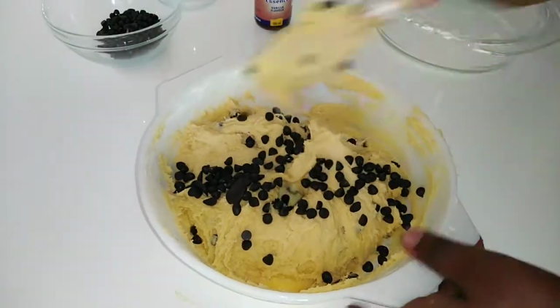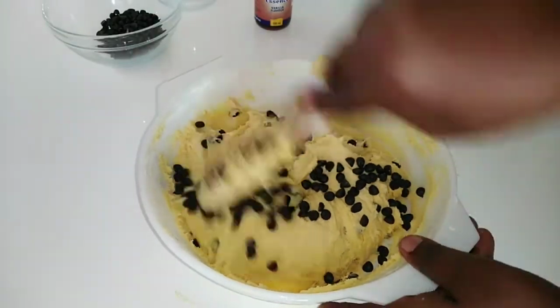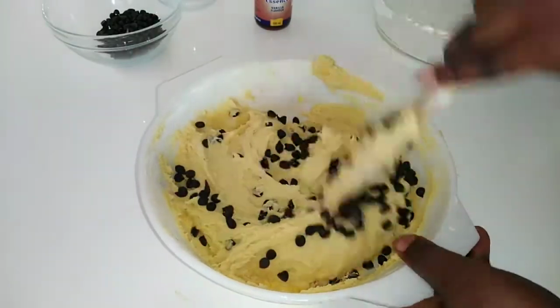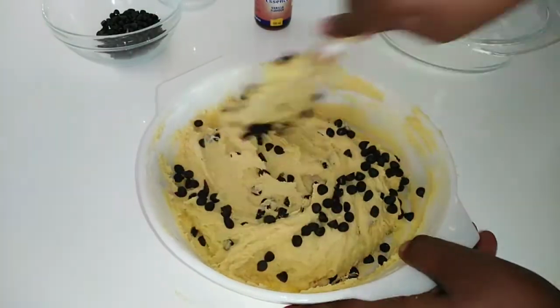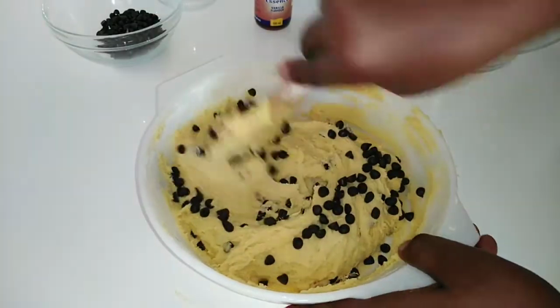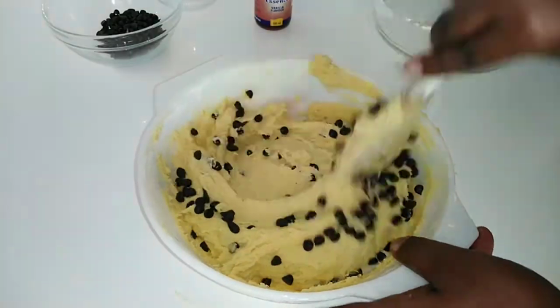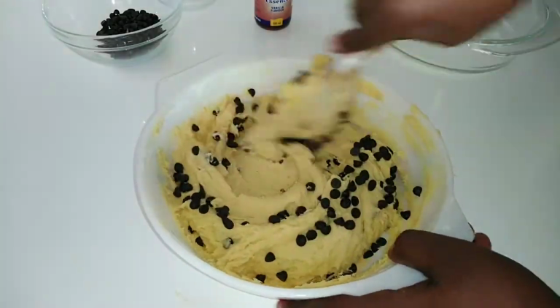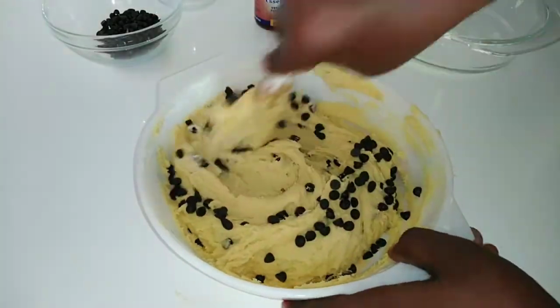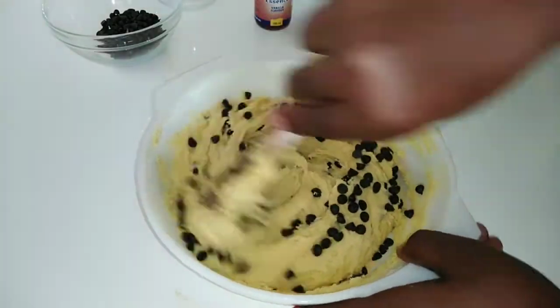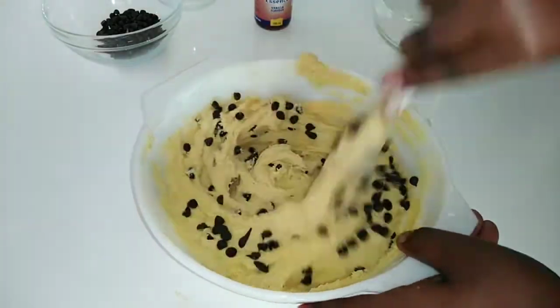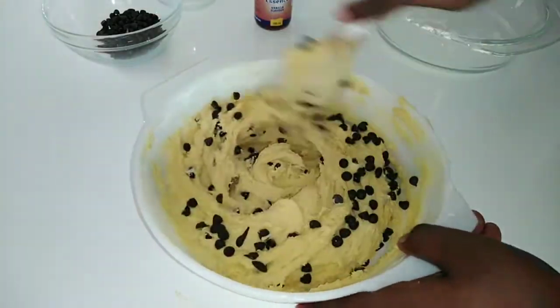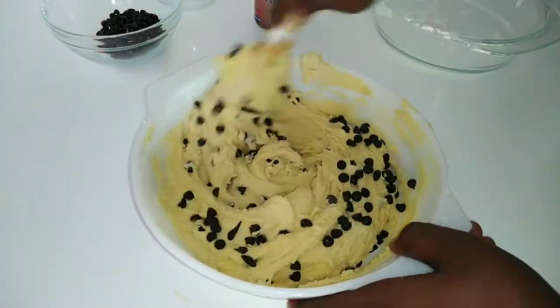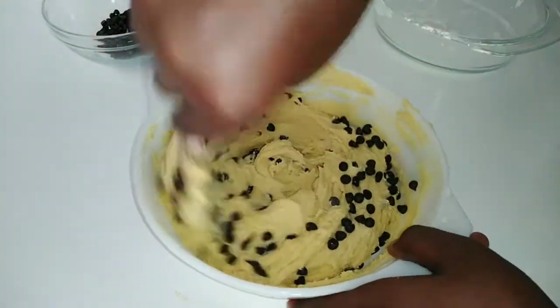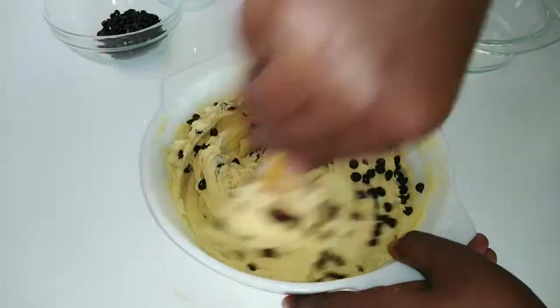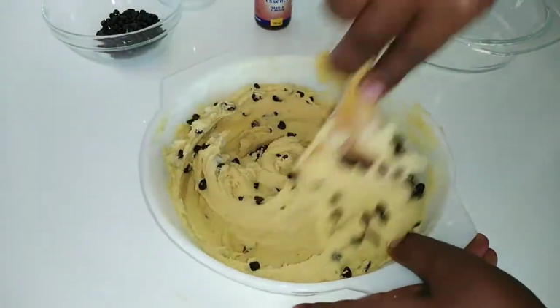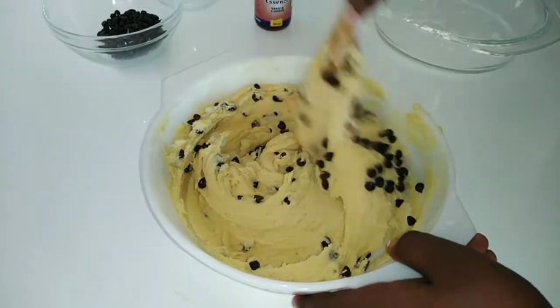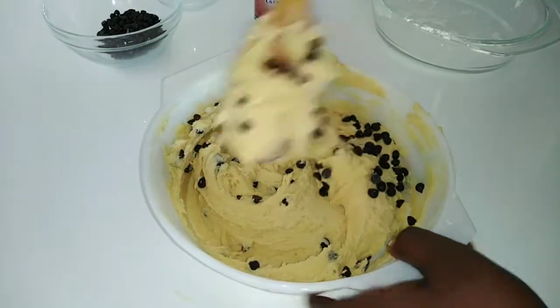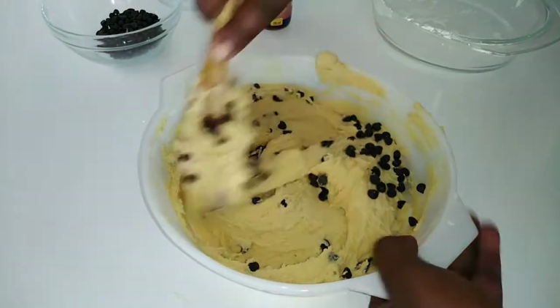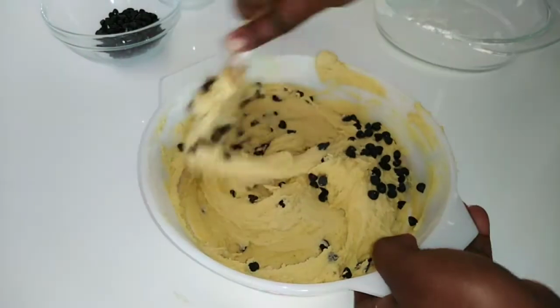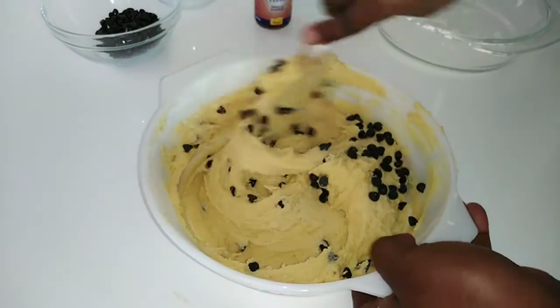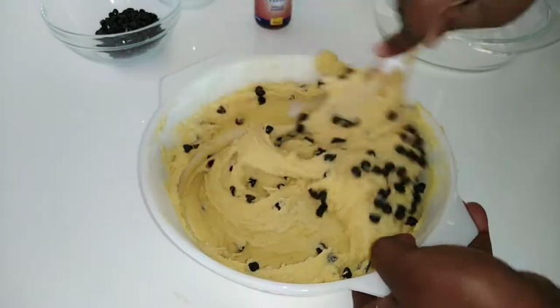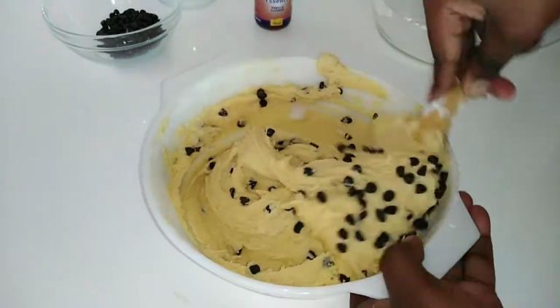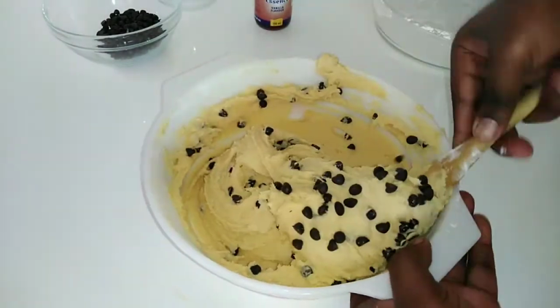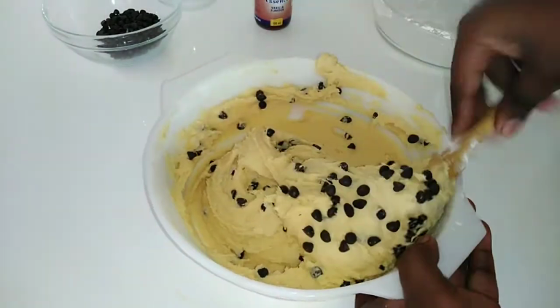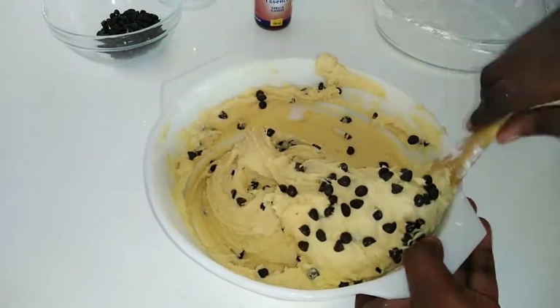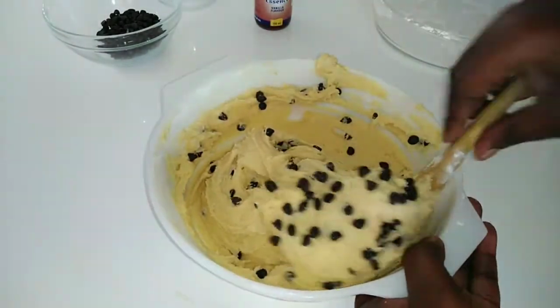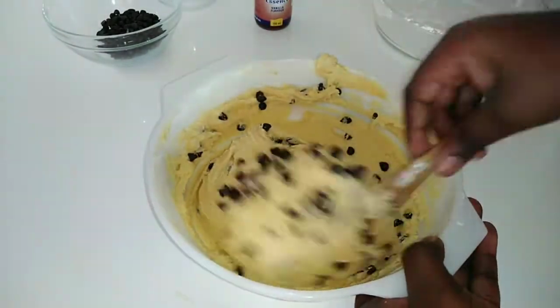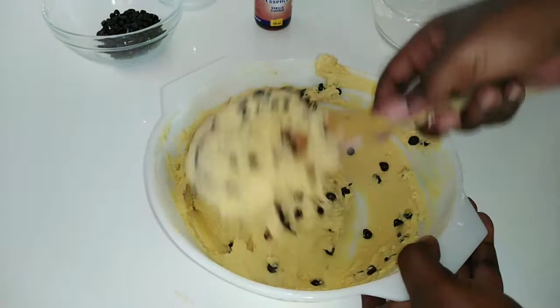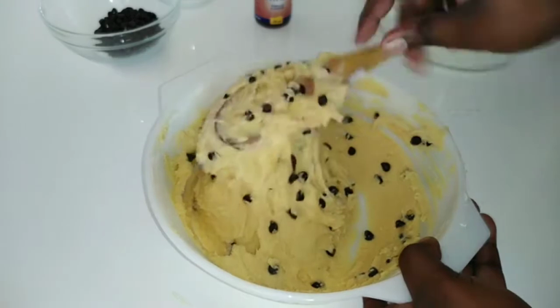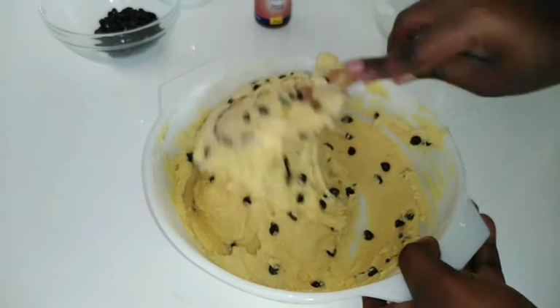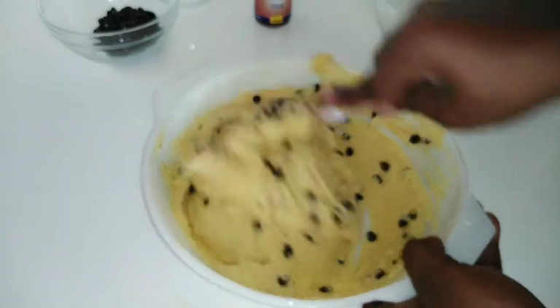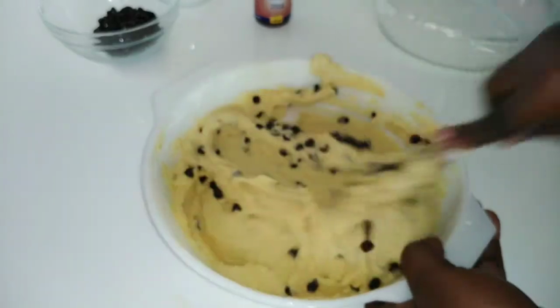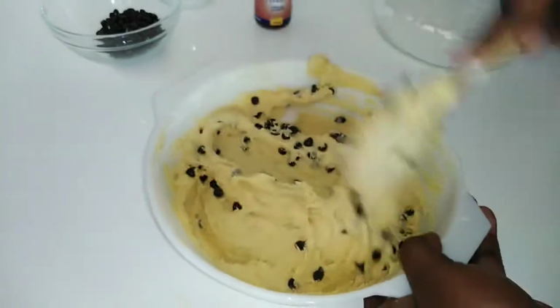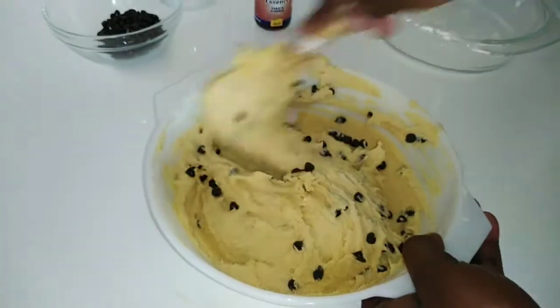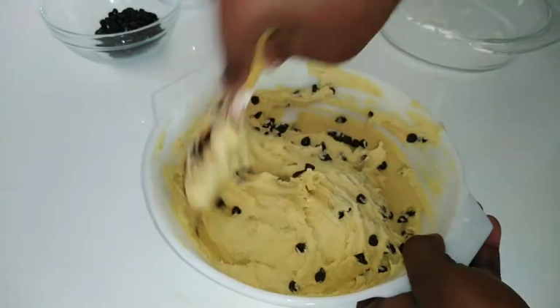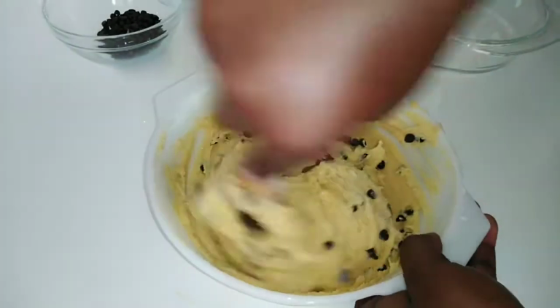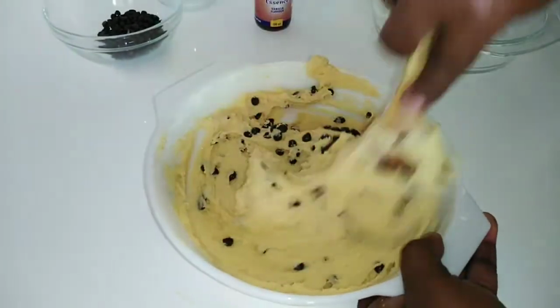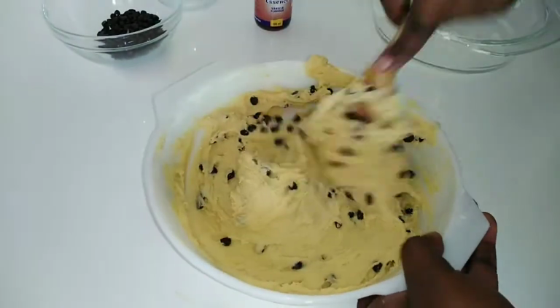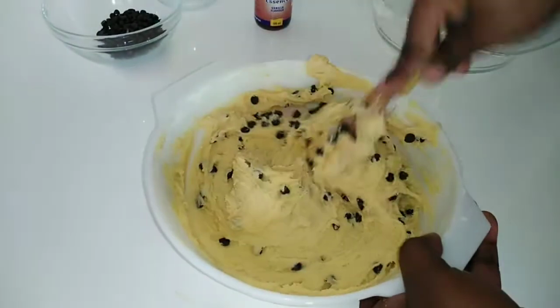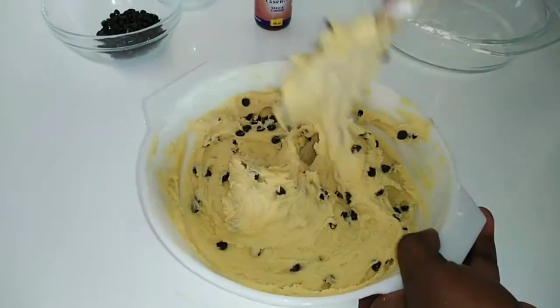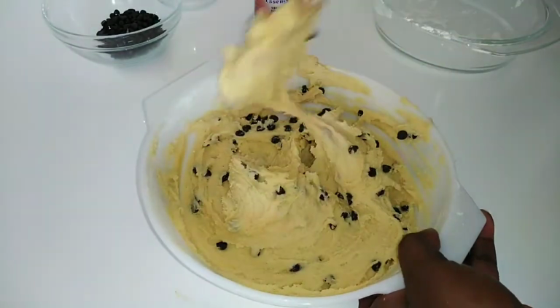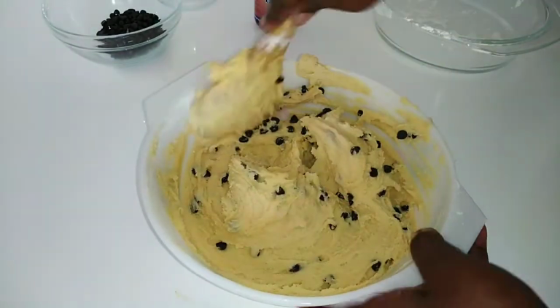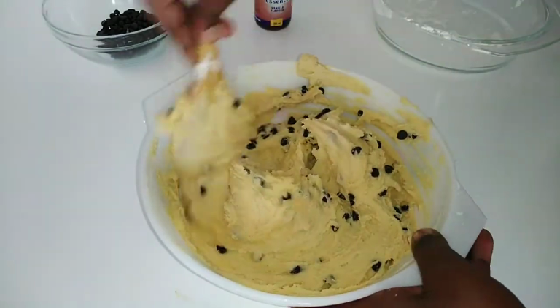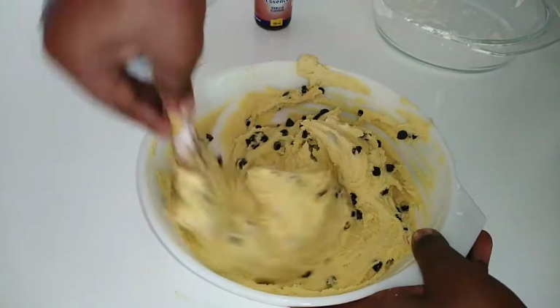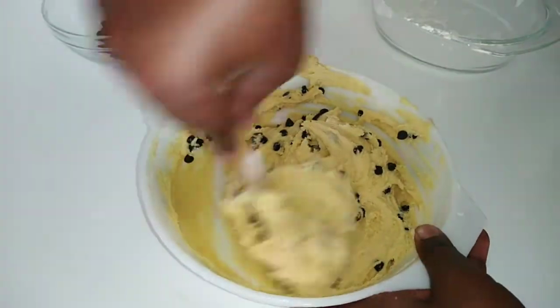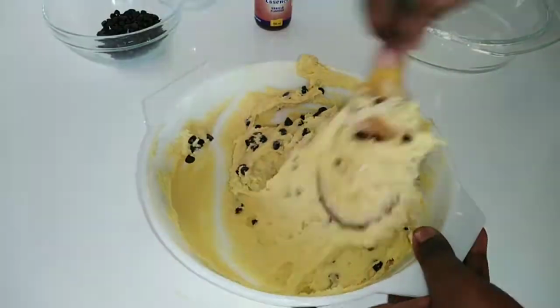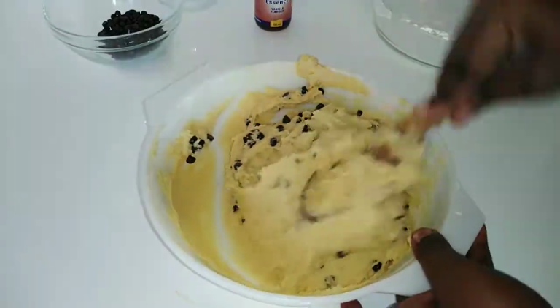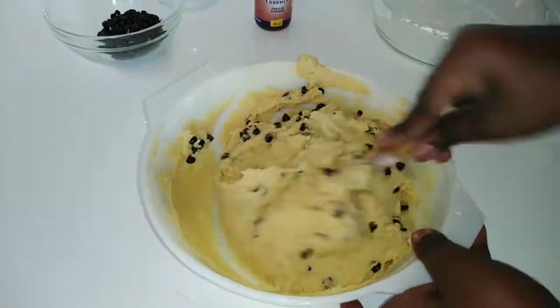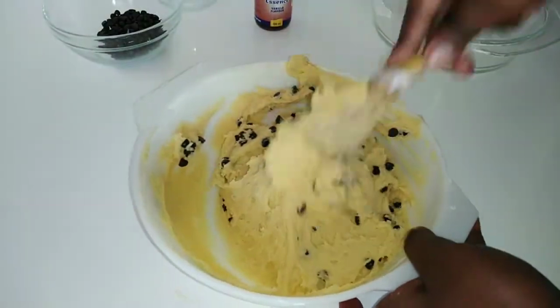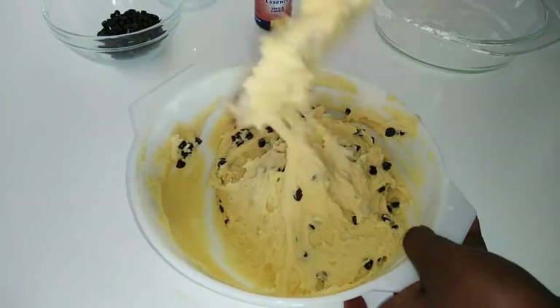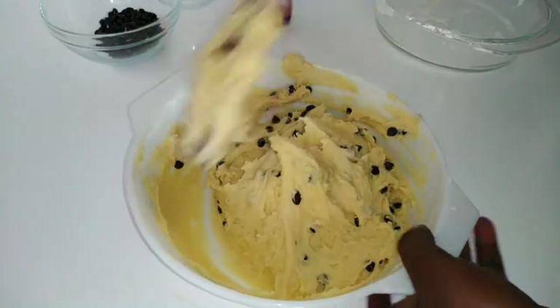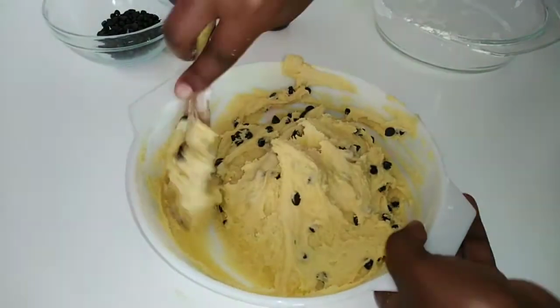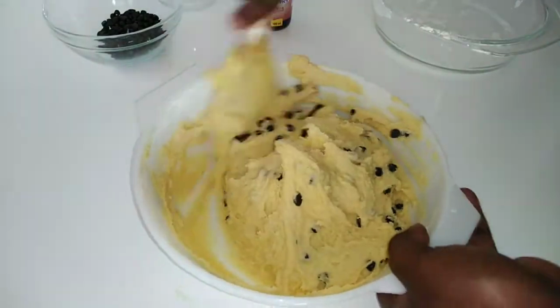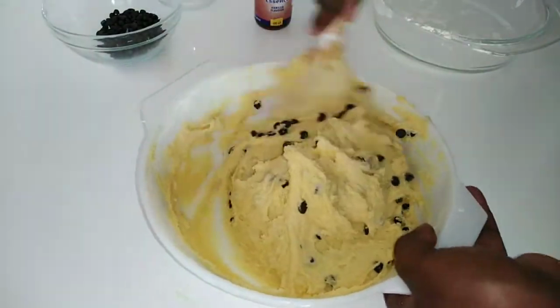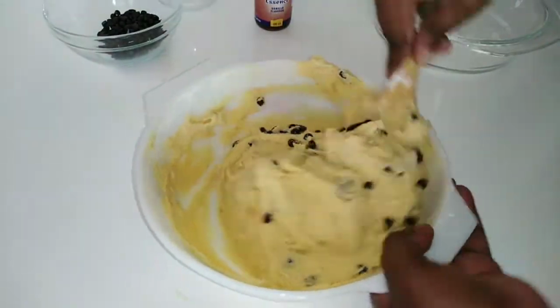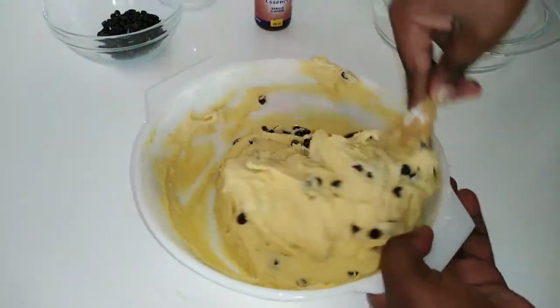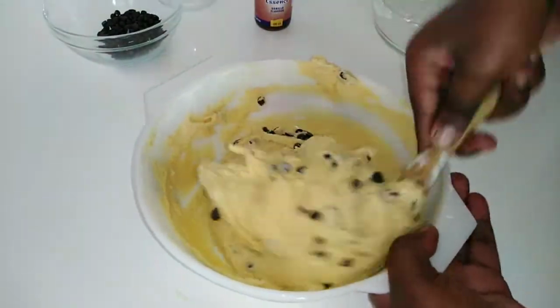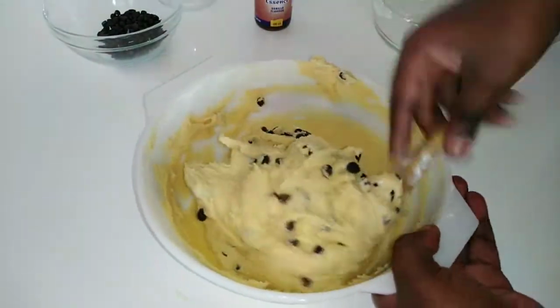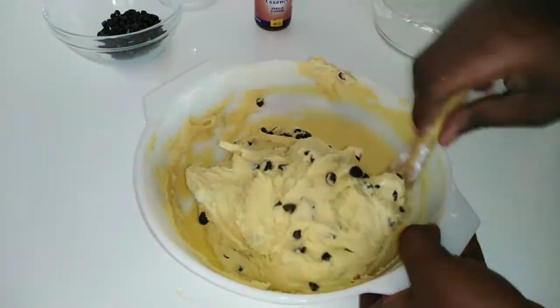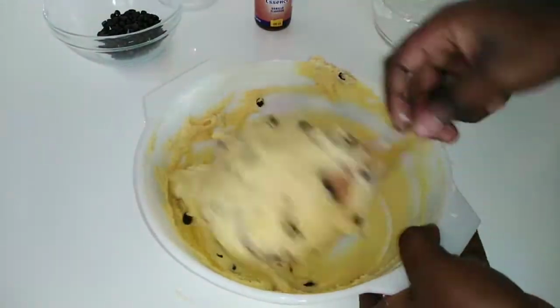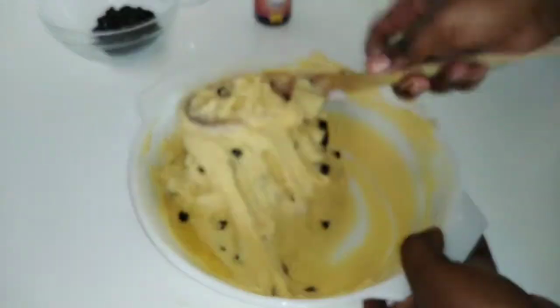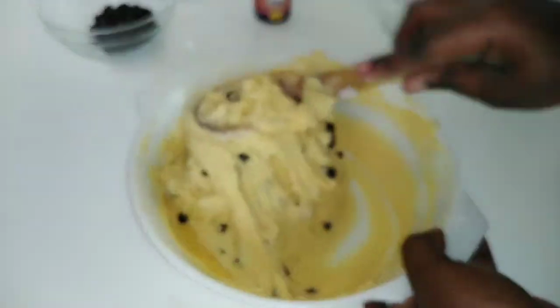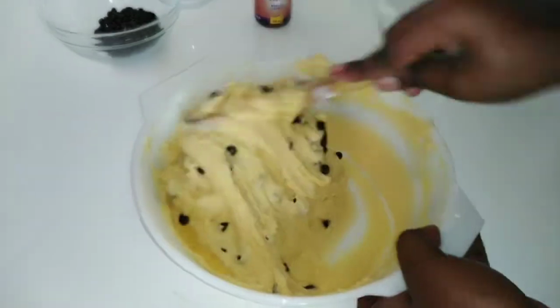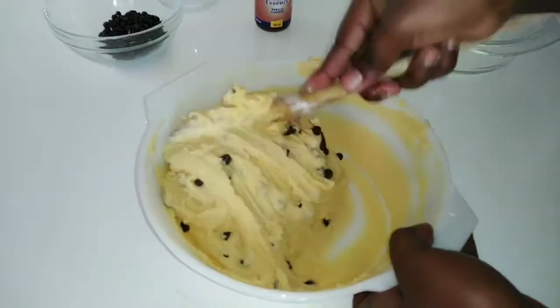Of course I'm going to add some more chocolate chips because they're so nice. I told you, you can never have enough of them.